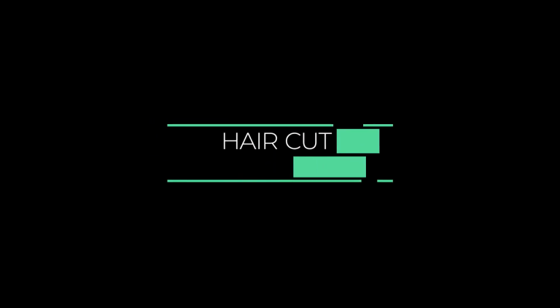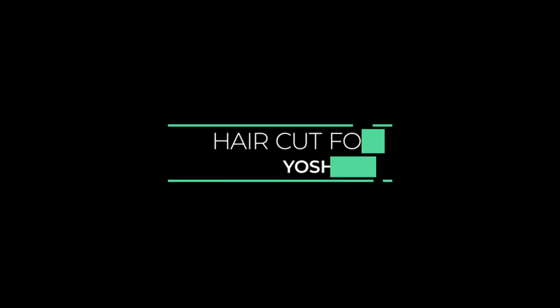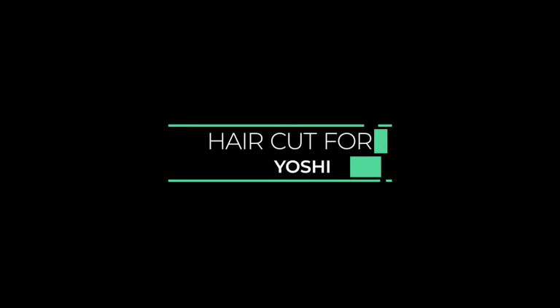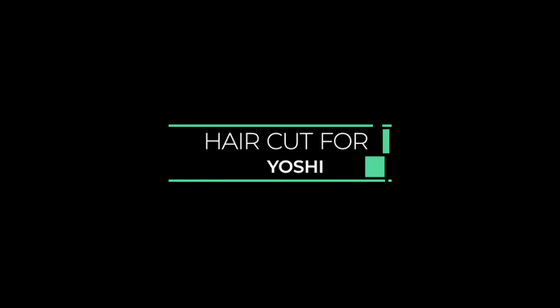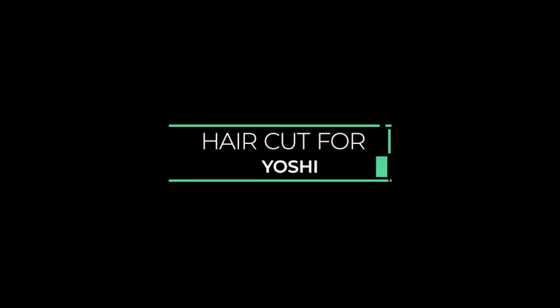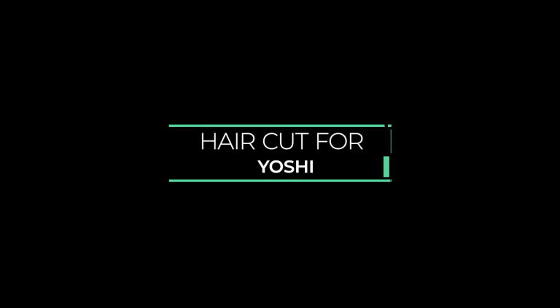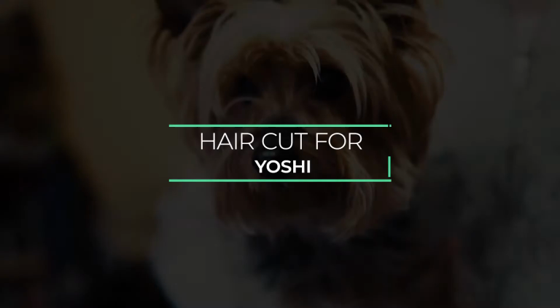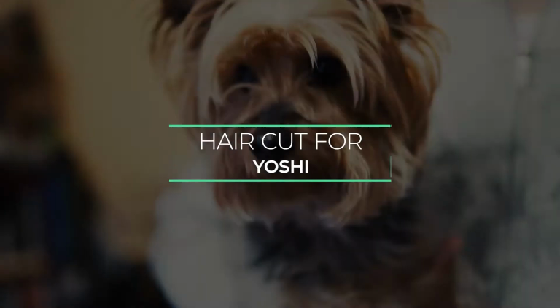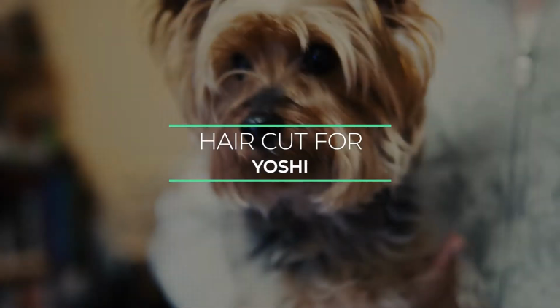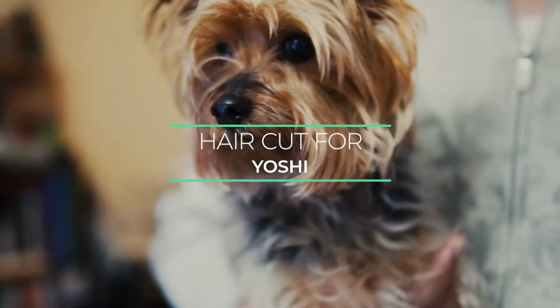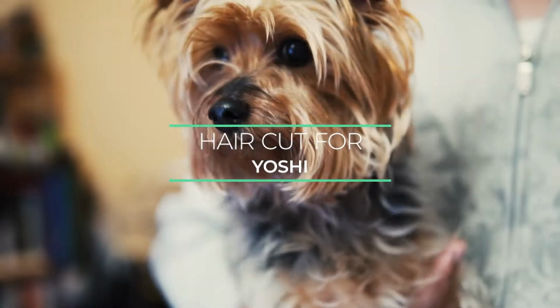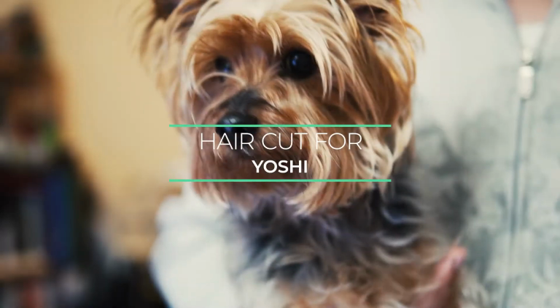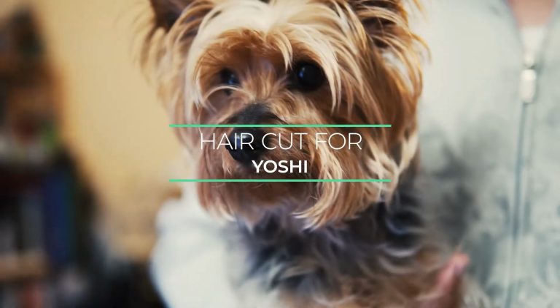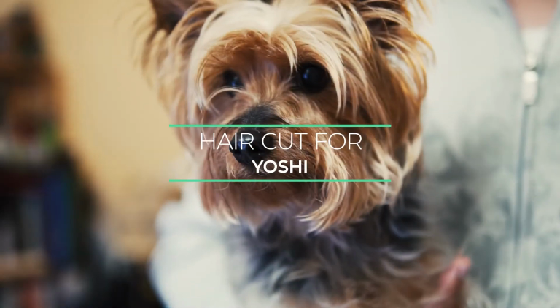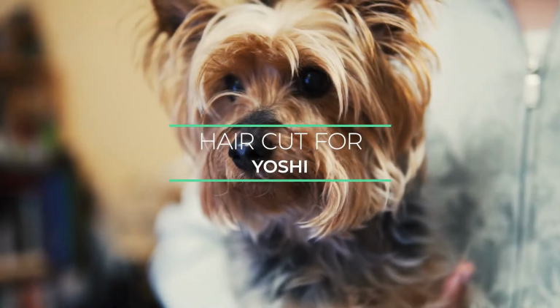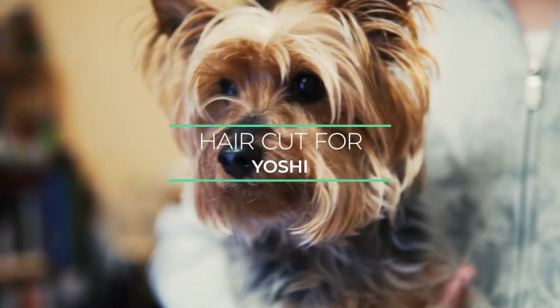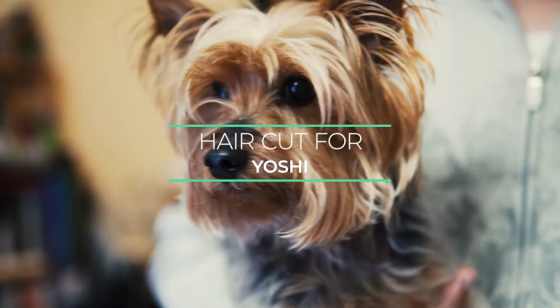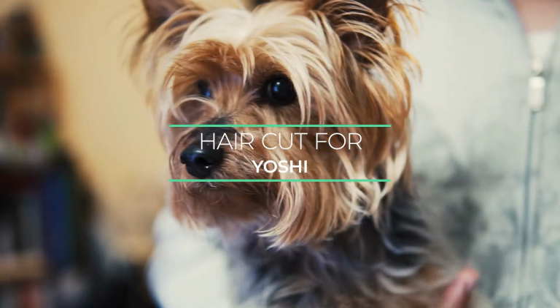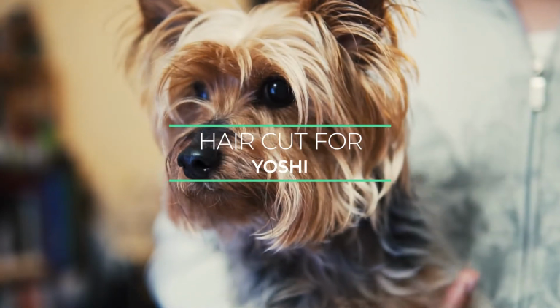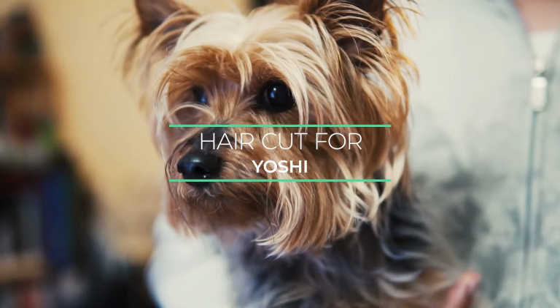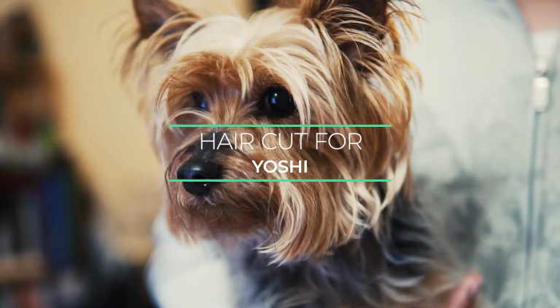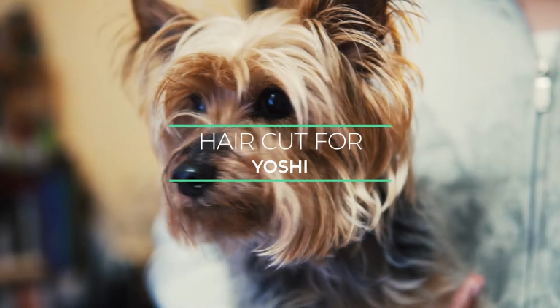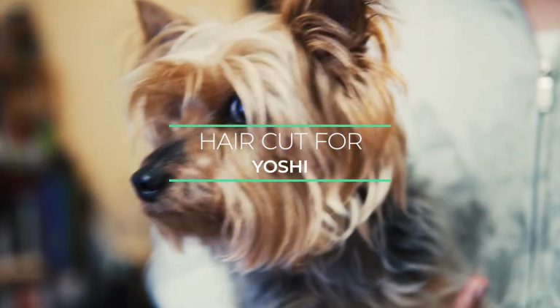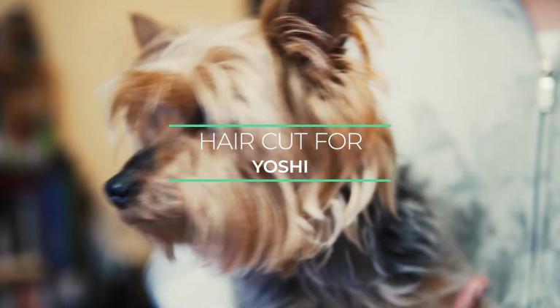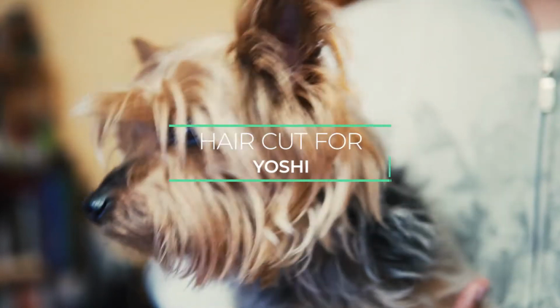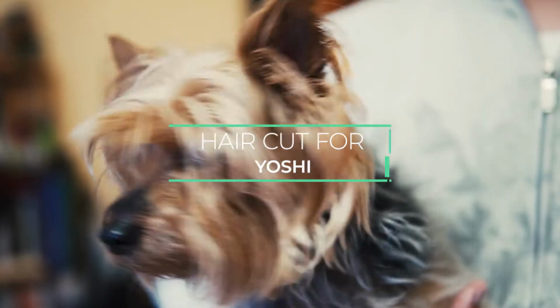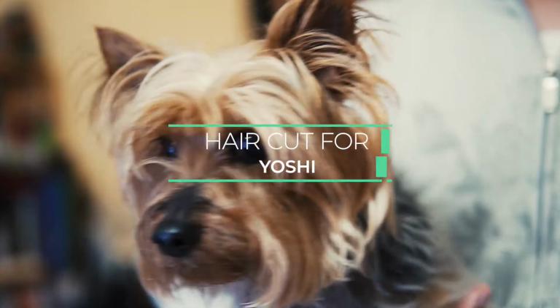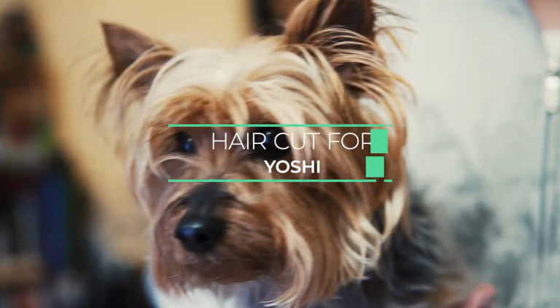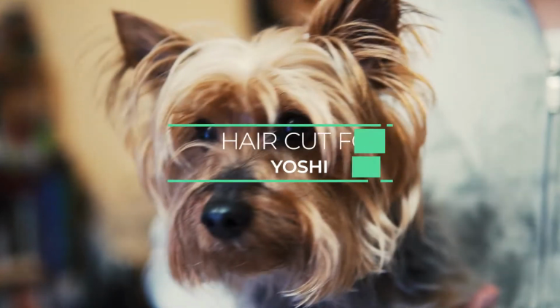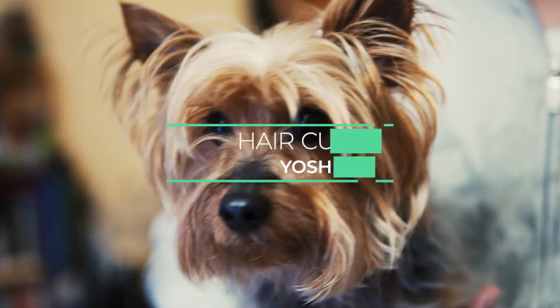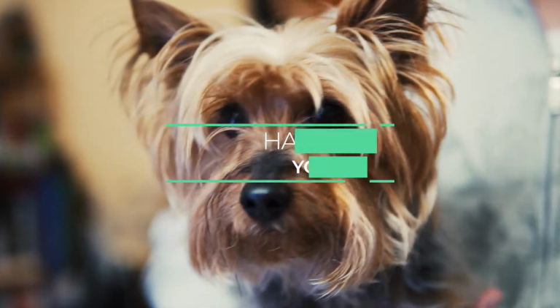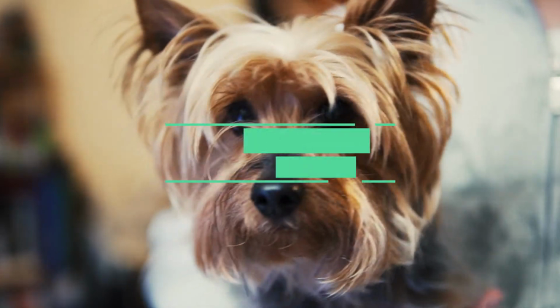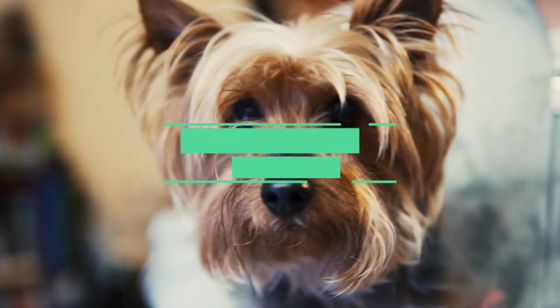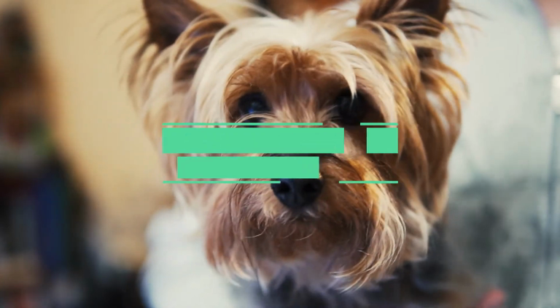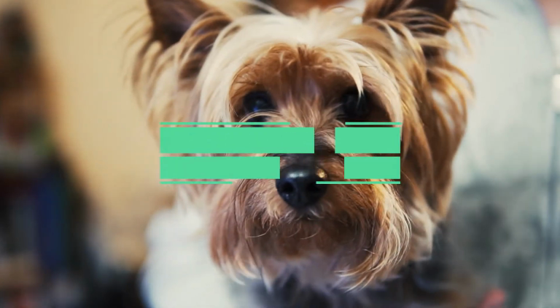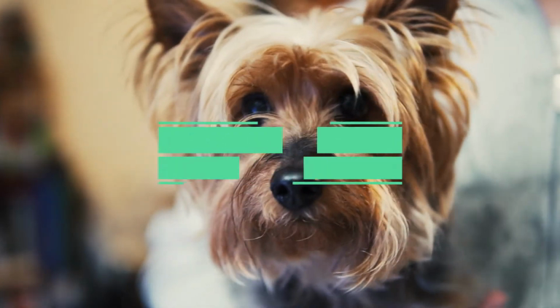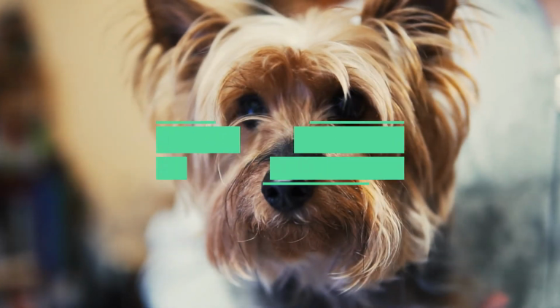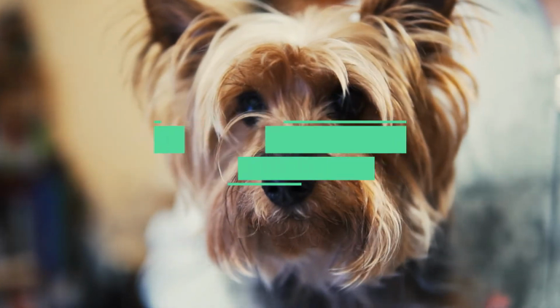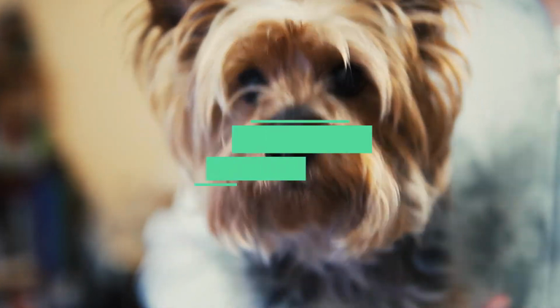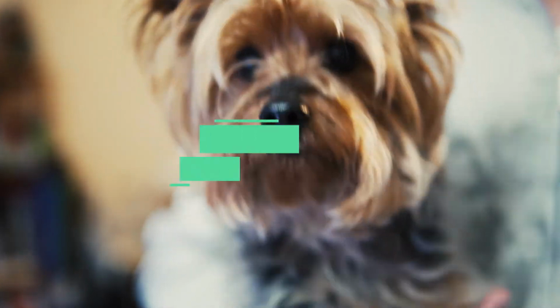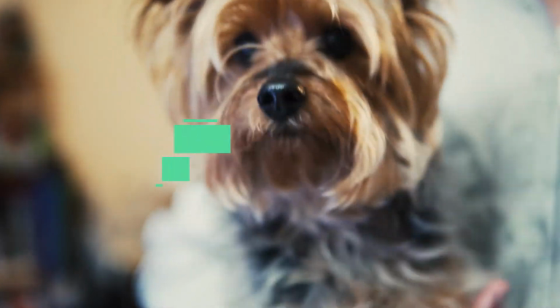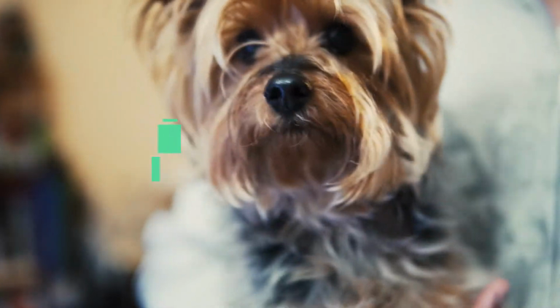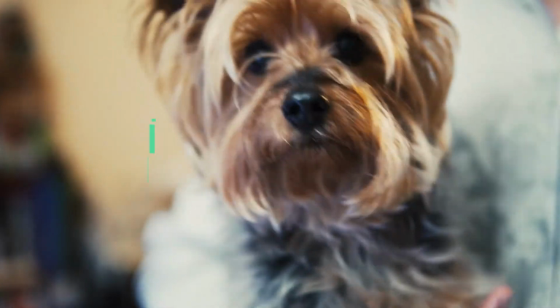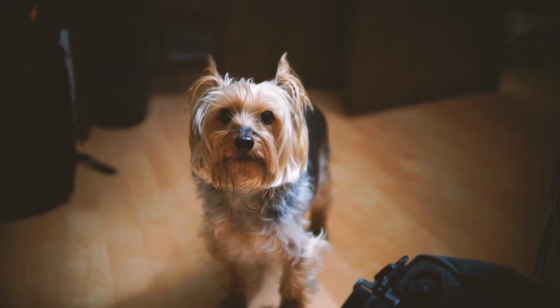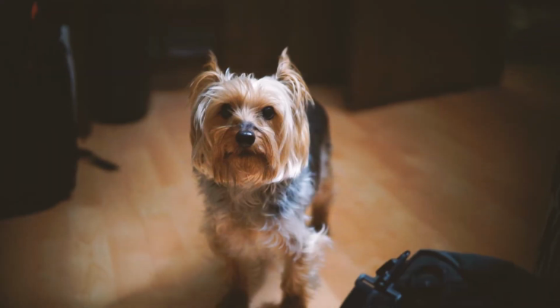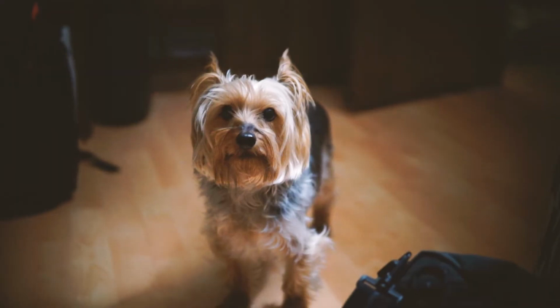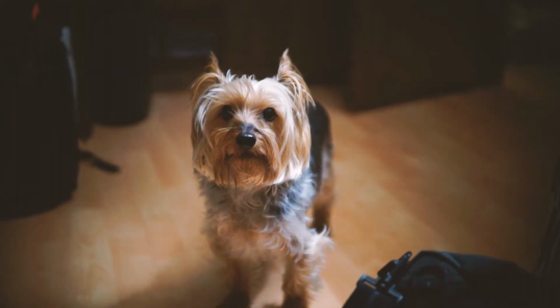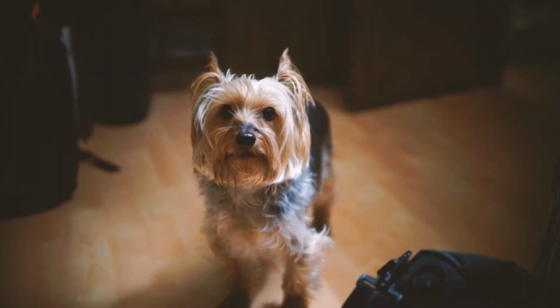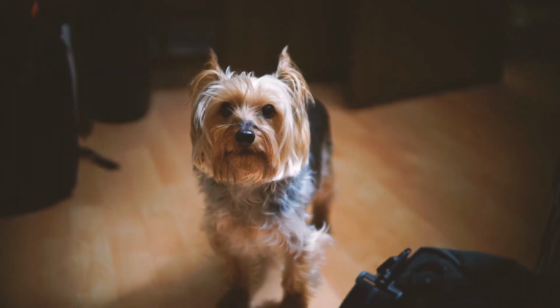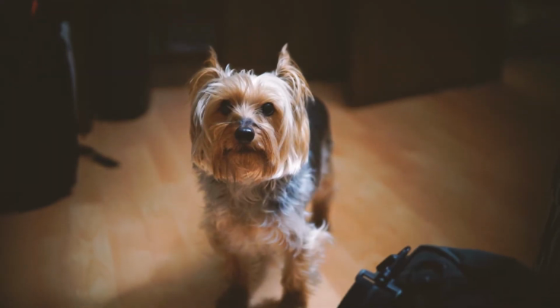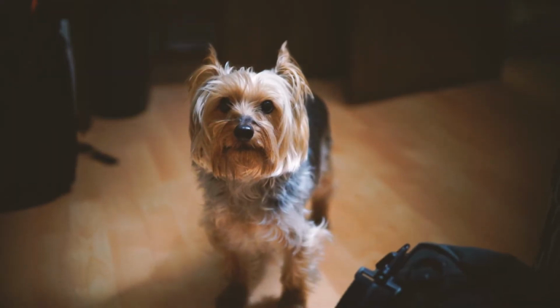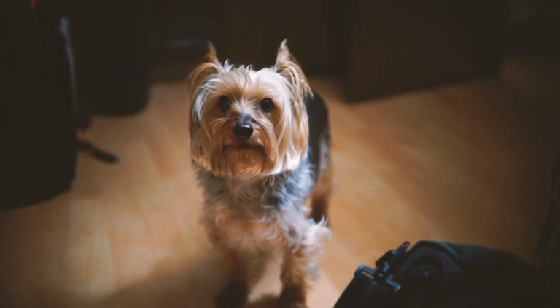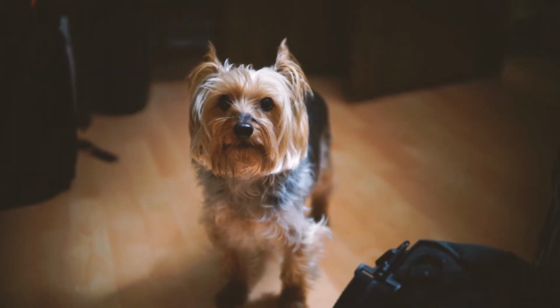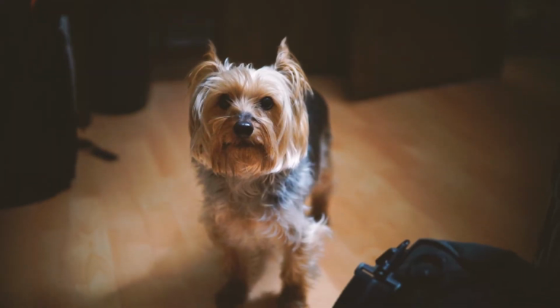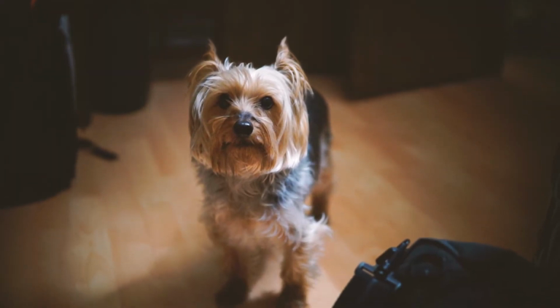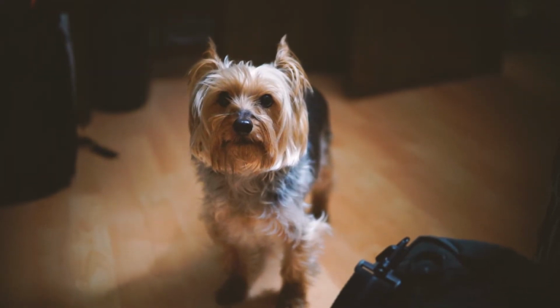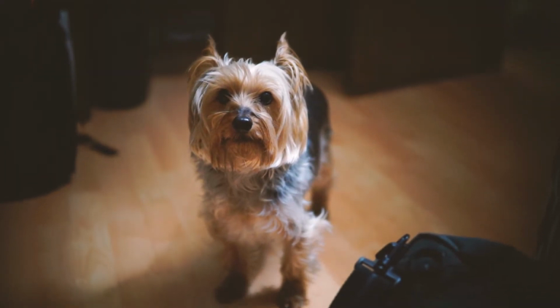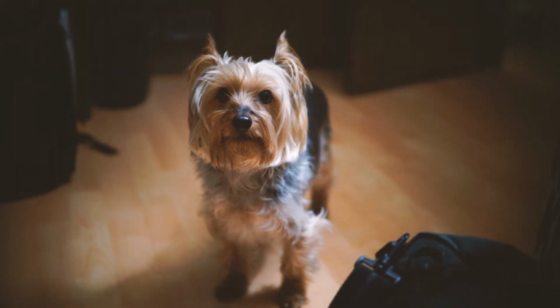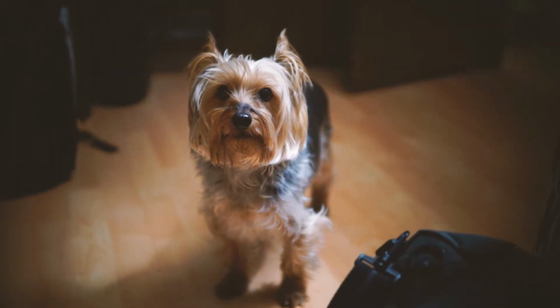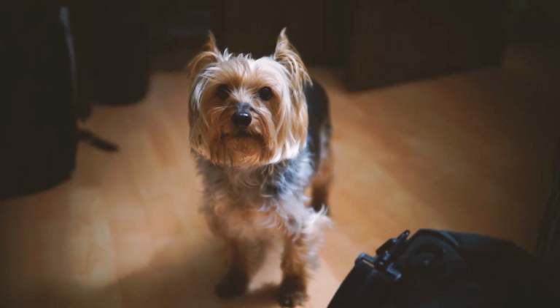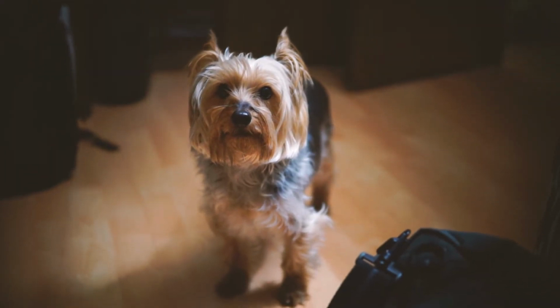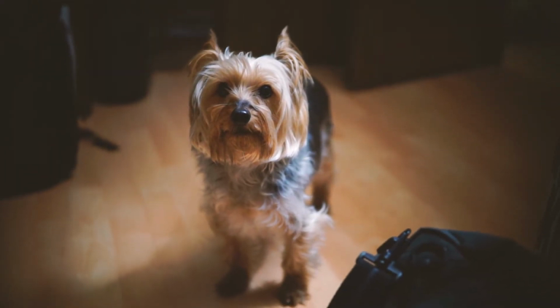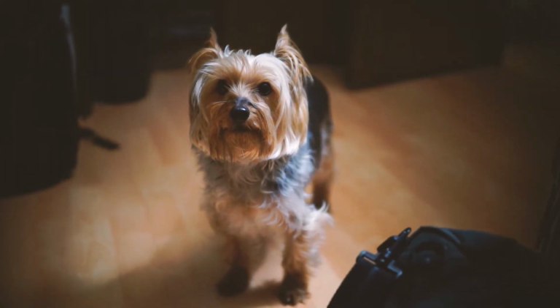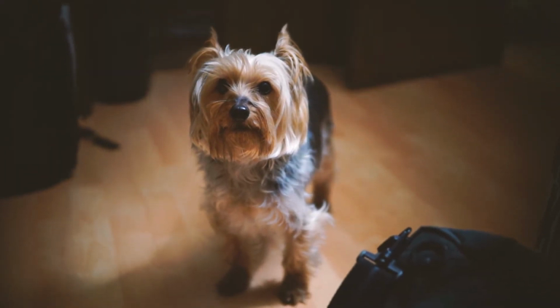Today, we are going to show you how to give Yoshi a haircut. Yoshi is a small silky terrier.